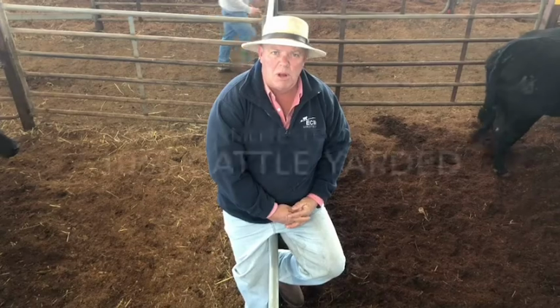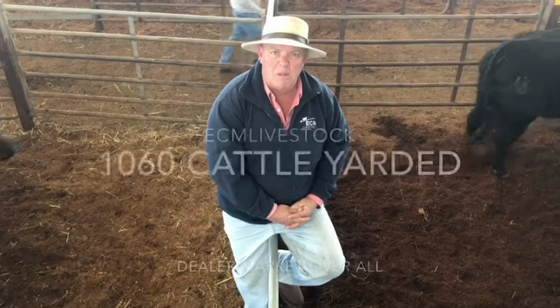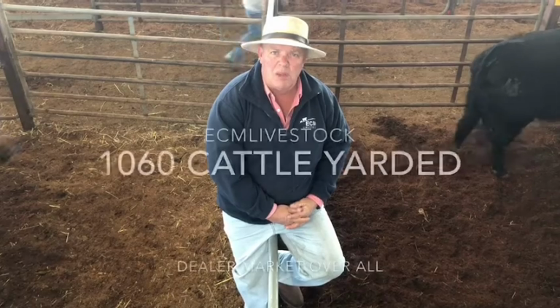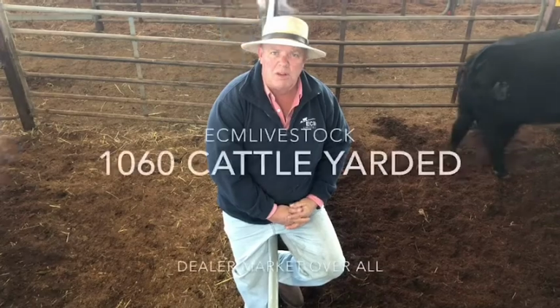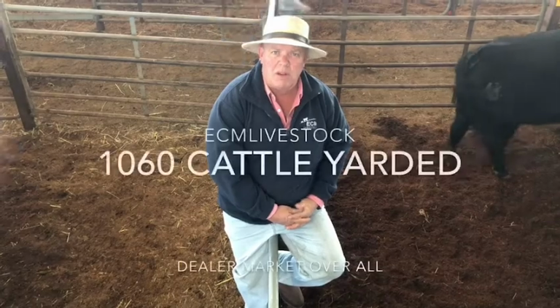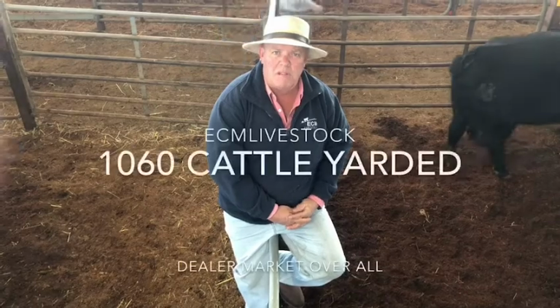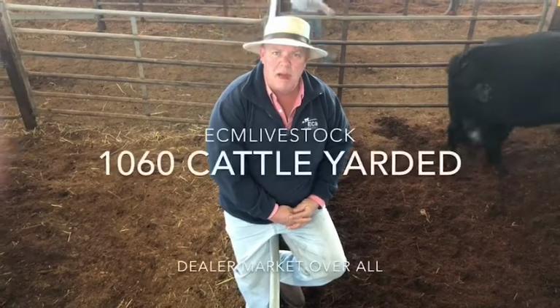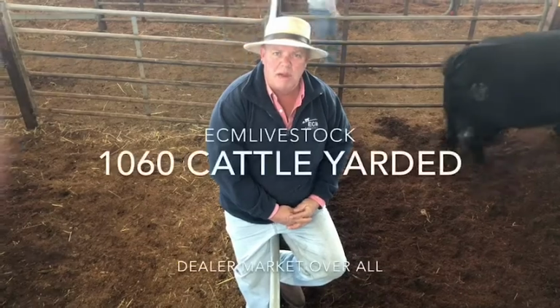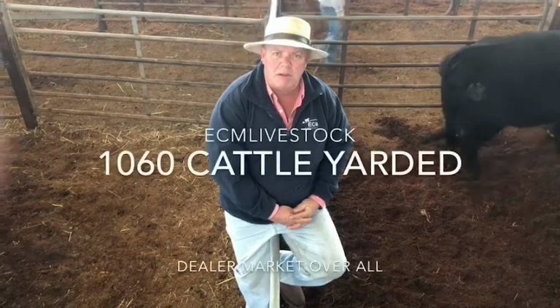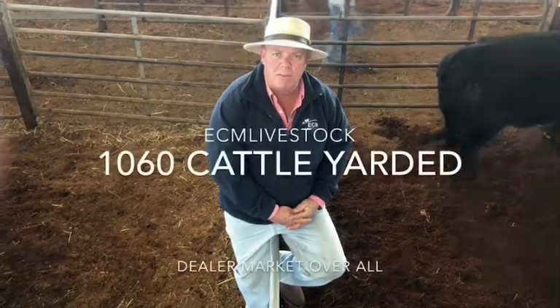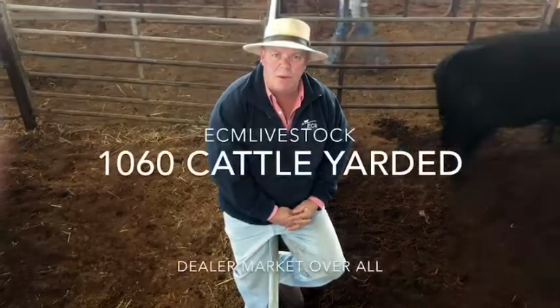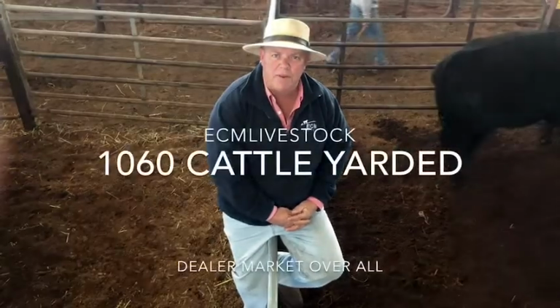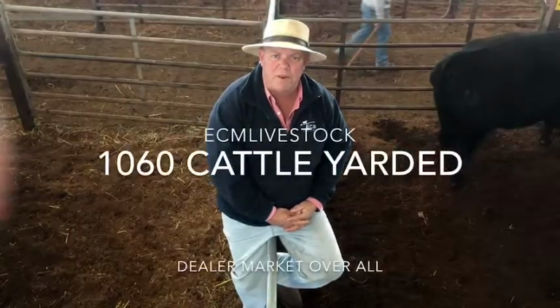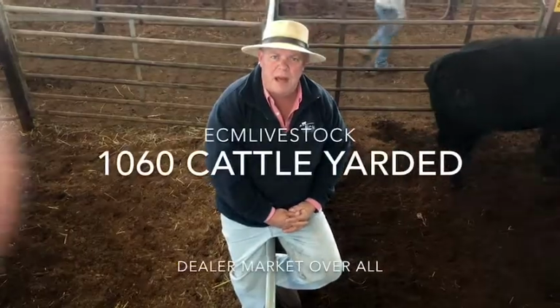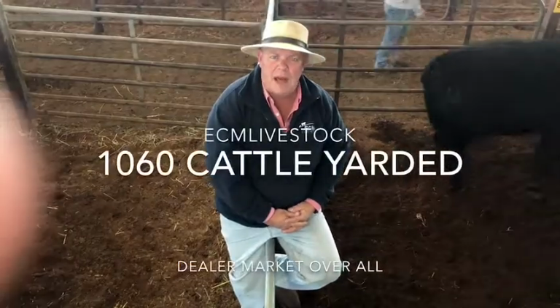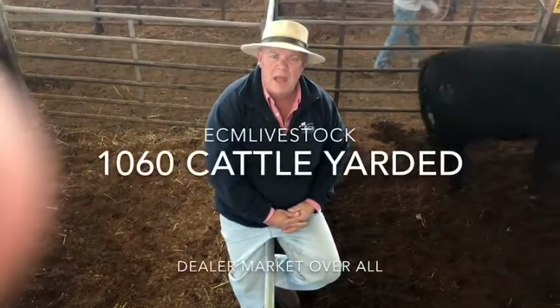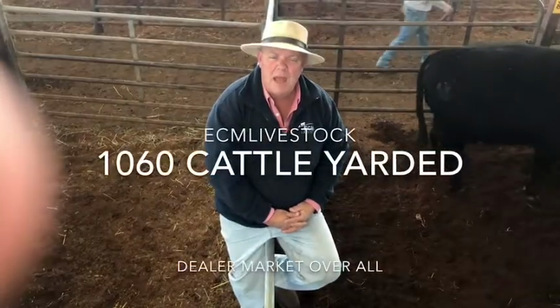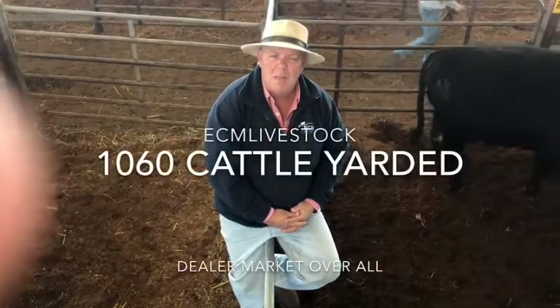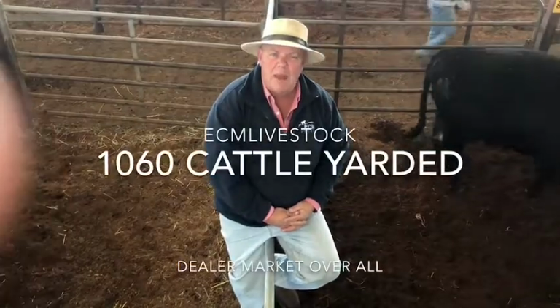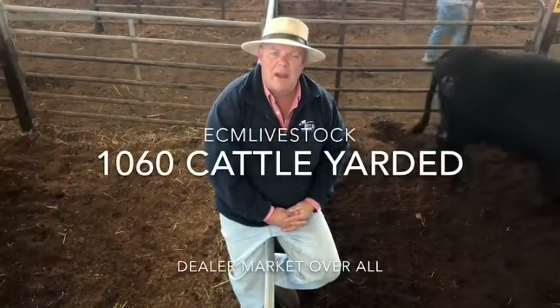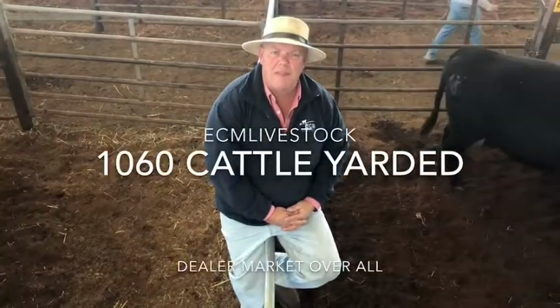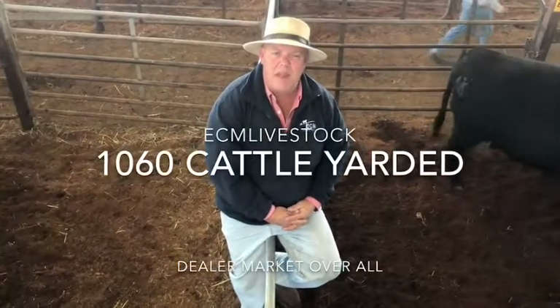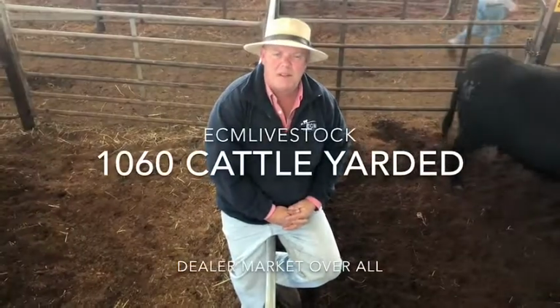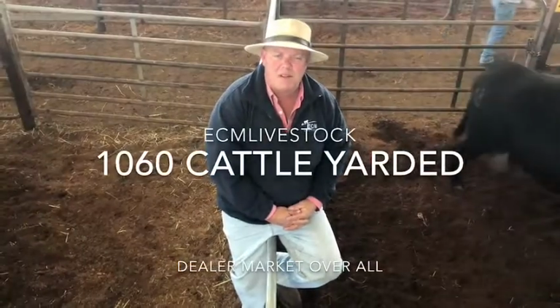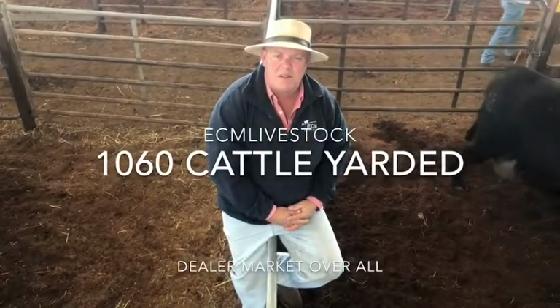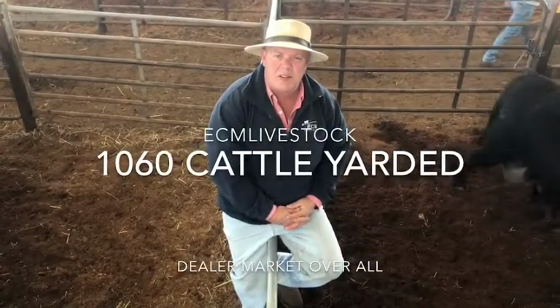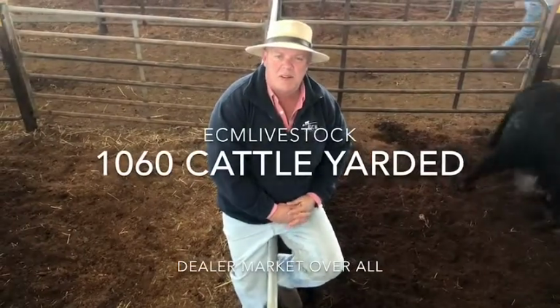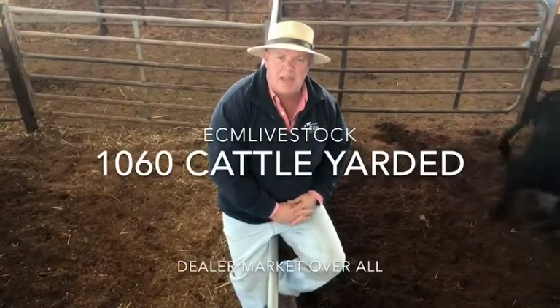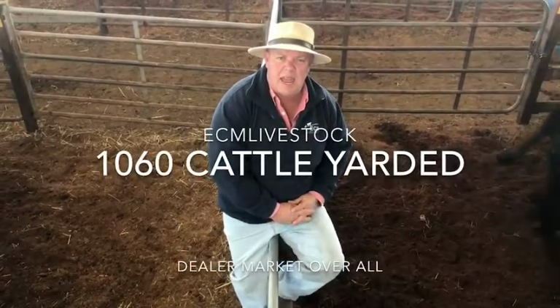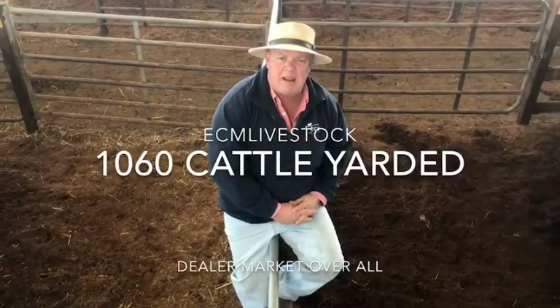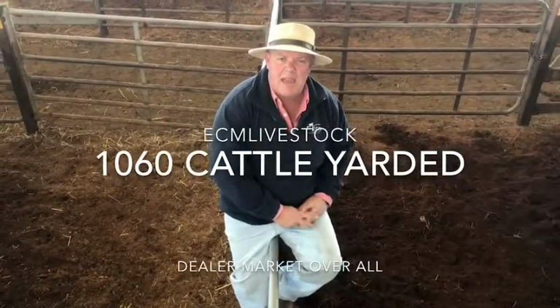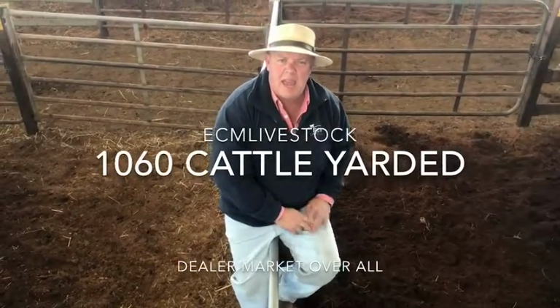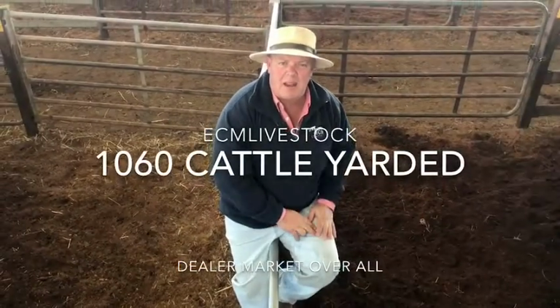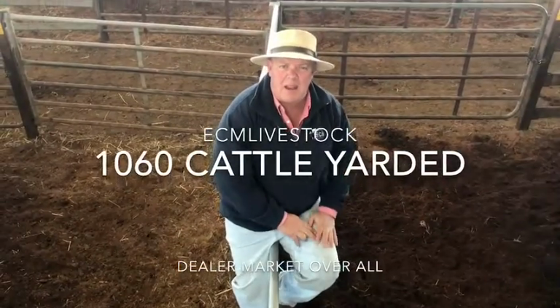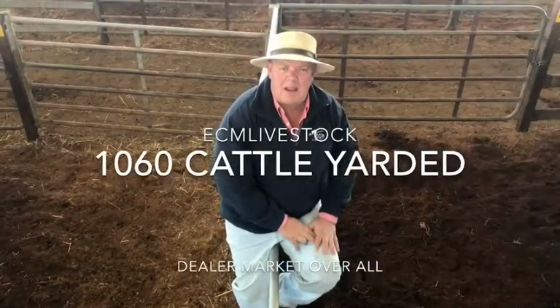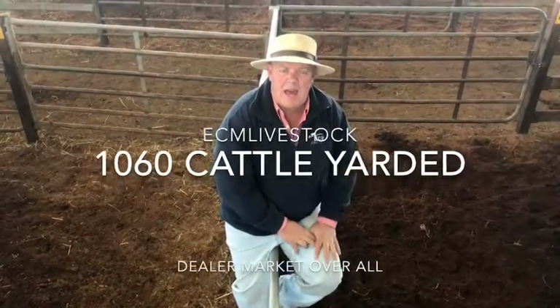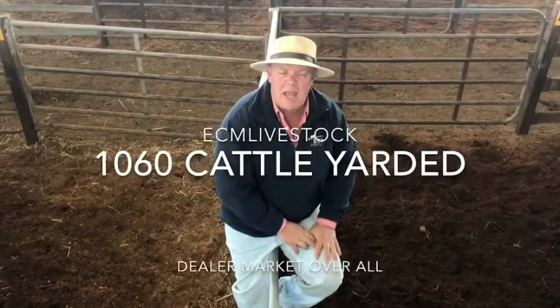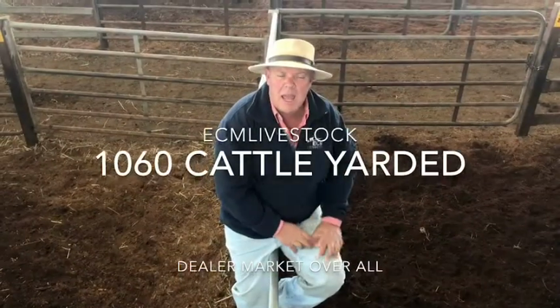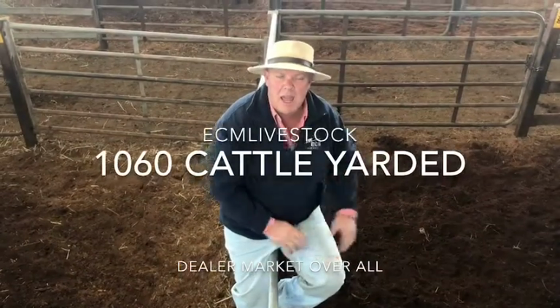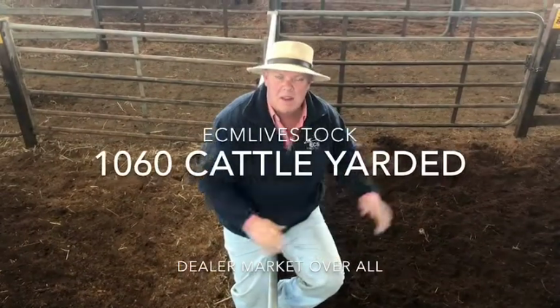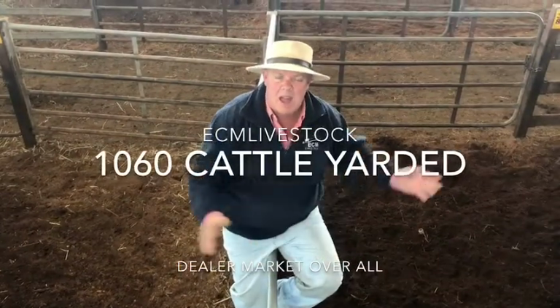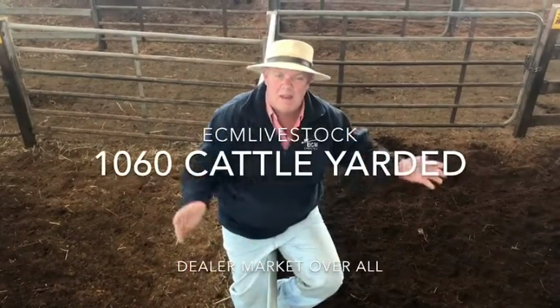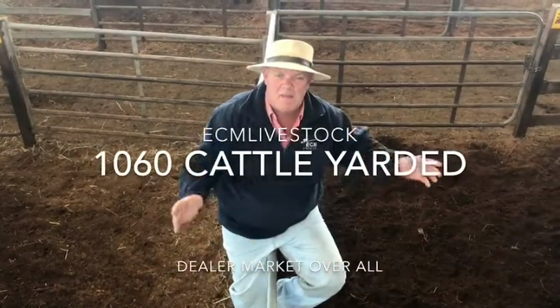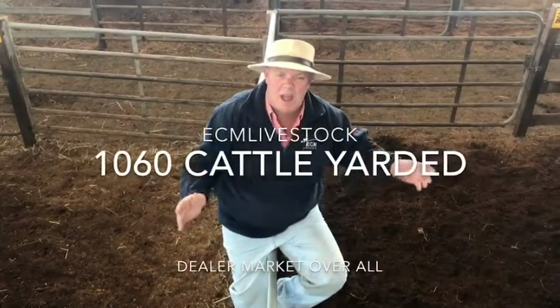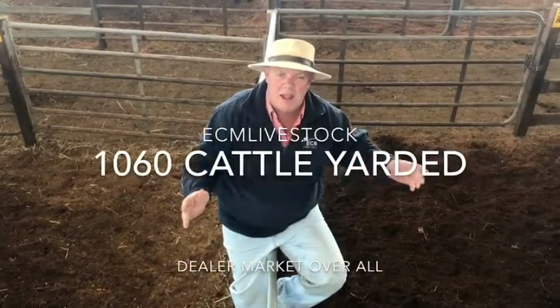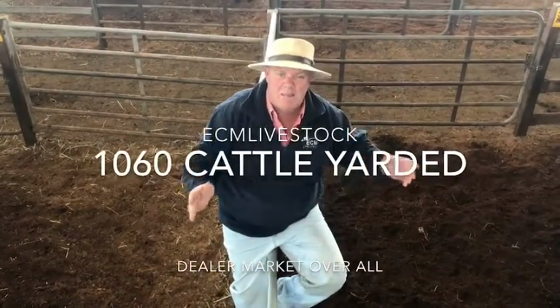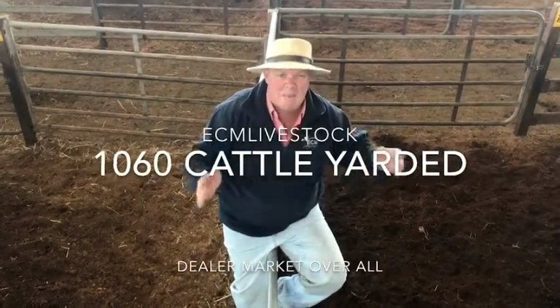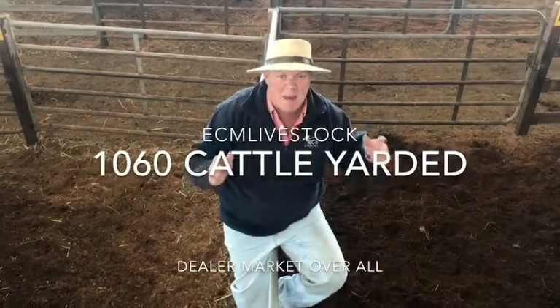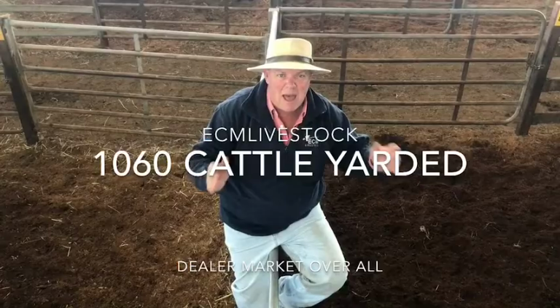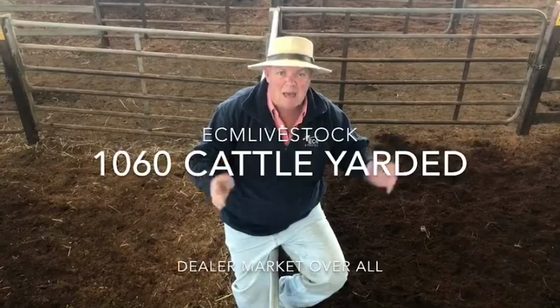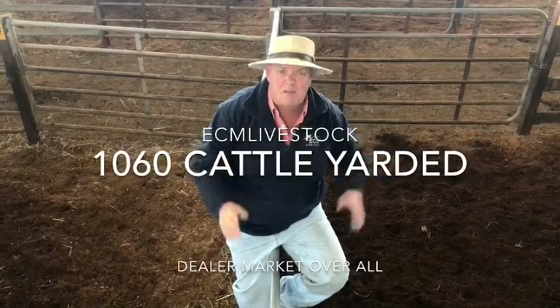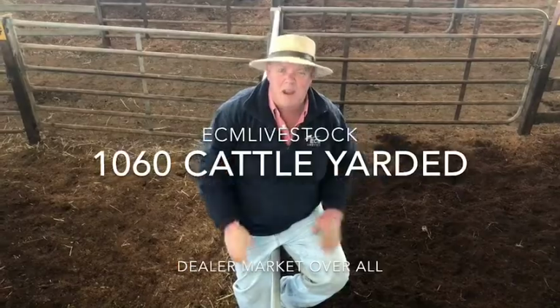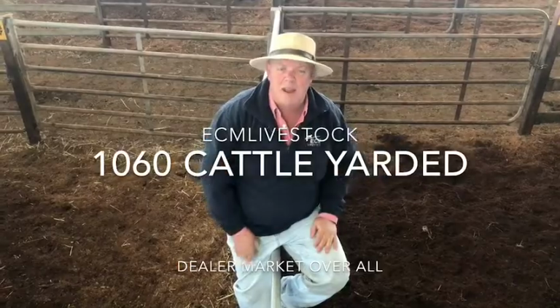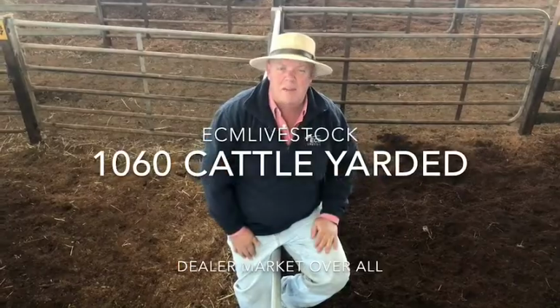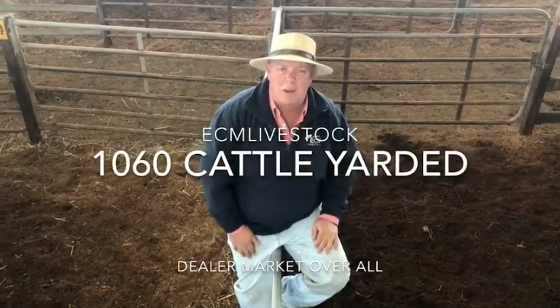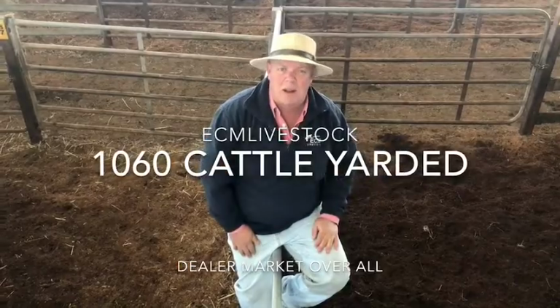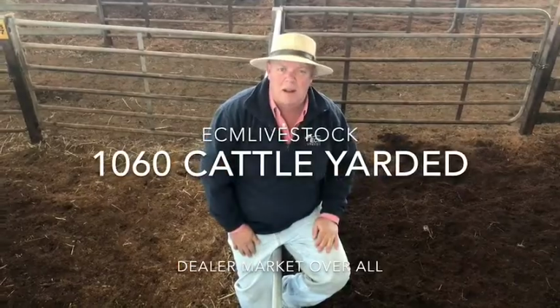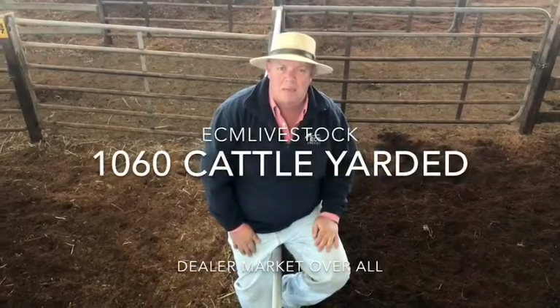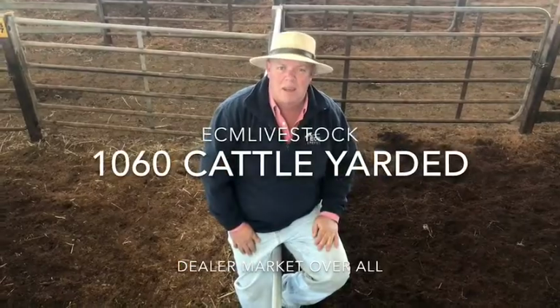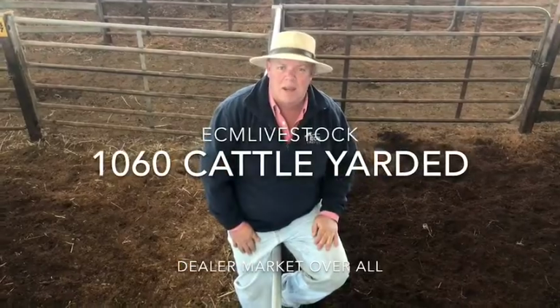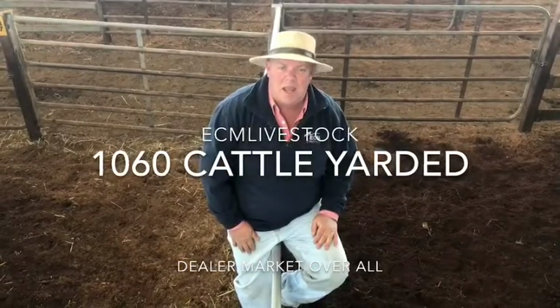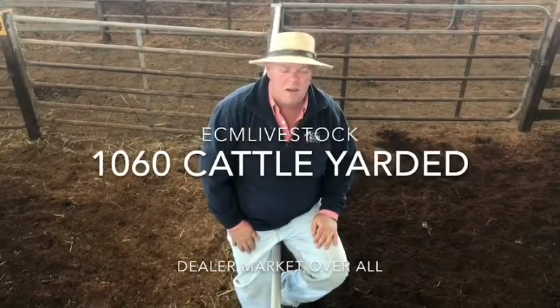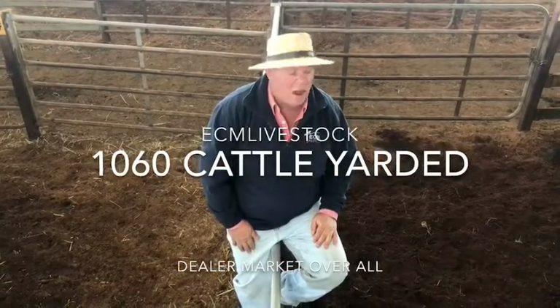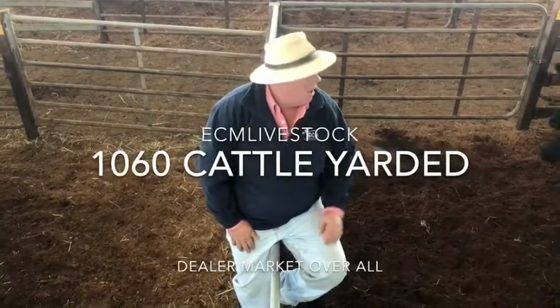We're looking at the DCM market report for today. About 1,060 cattle yard here today. So far, the market trend has been a little bit dearer.